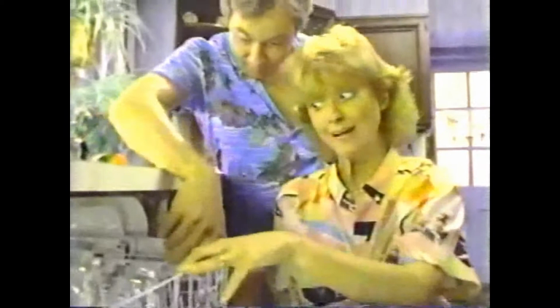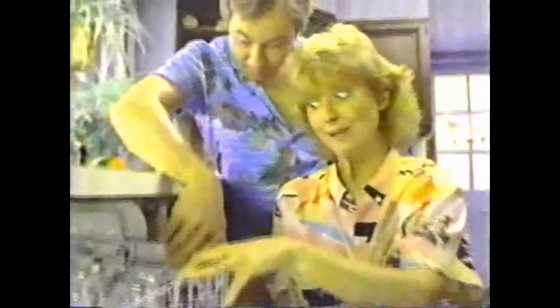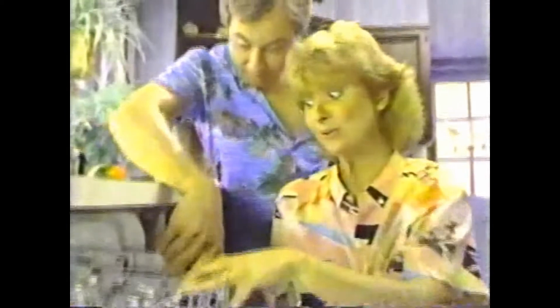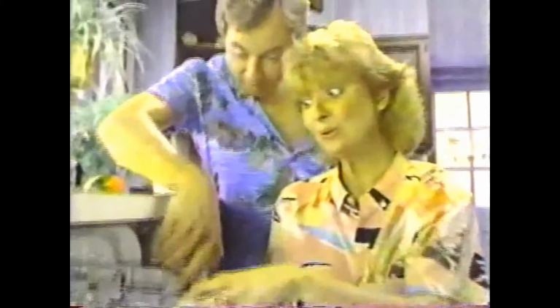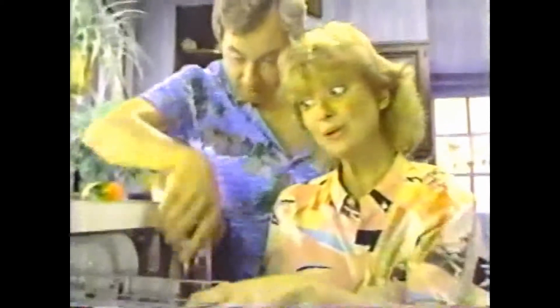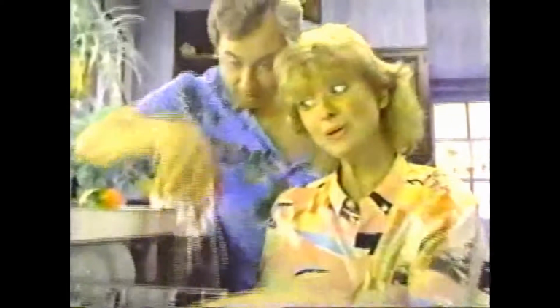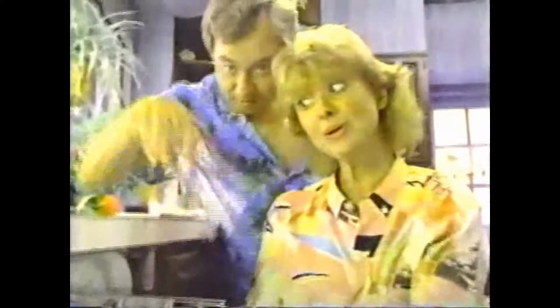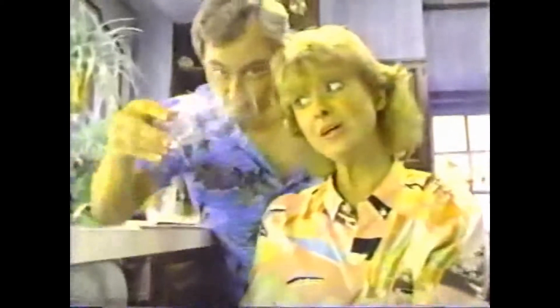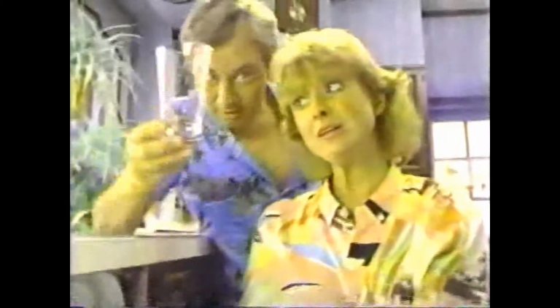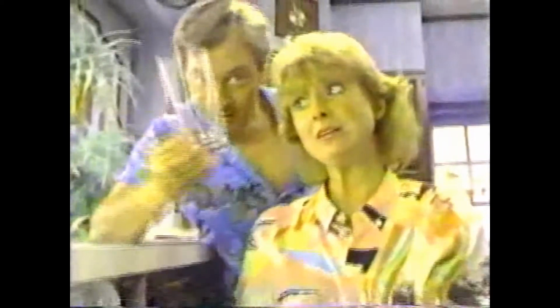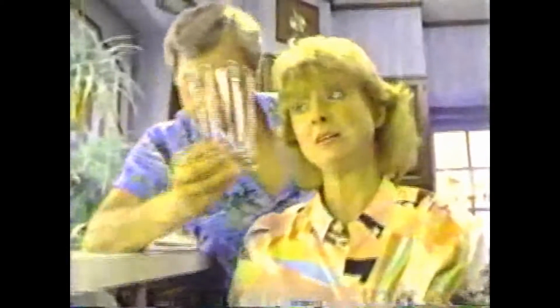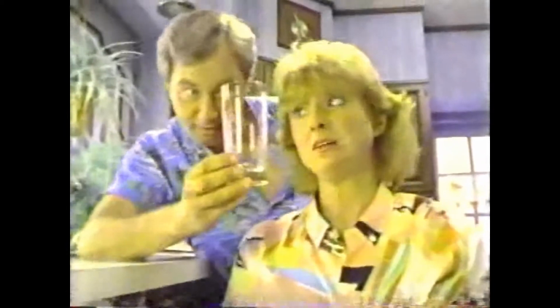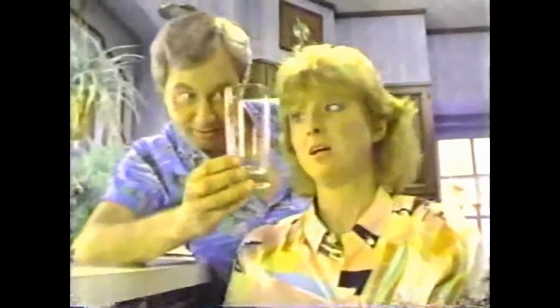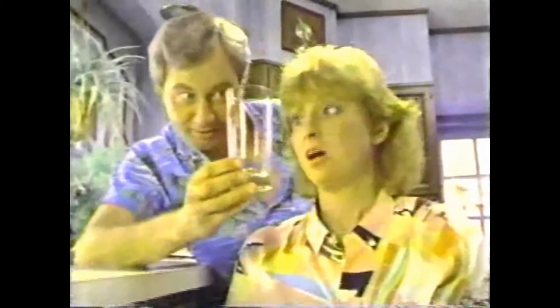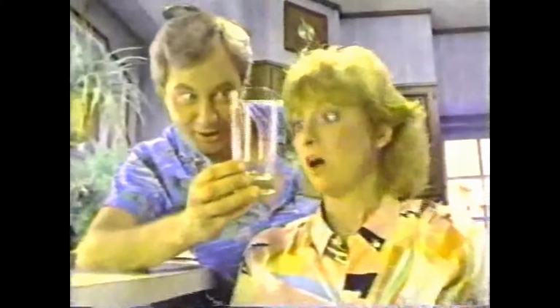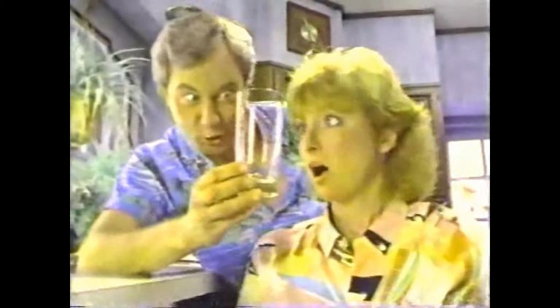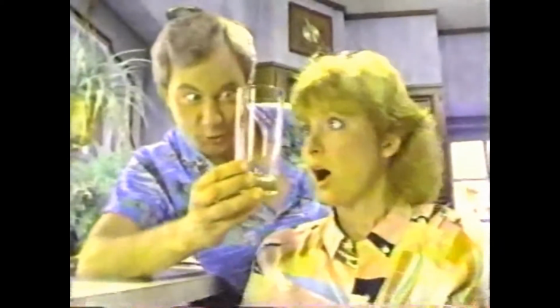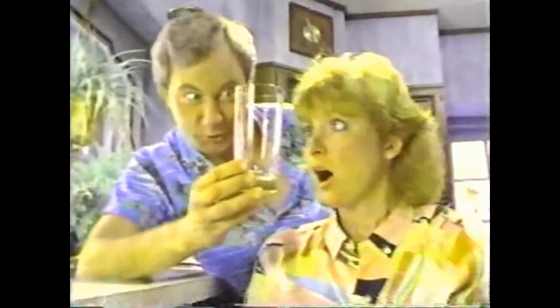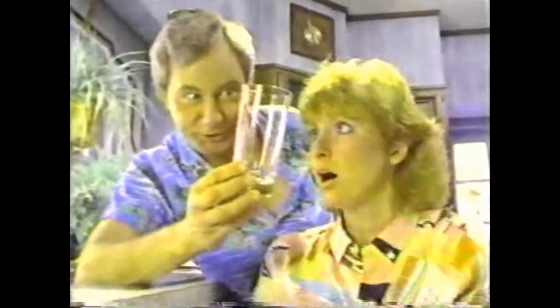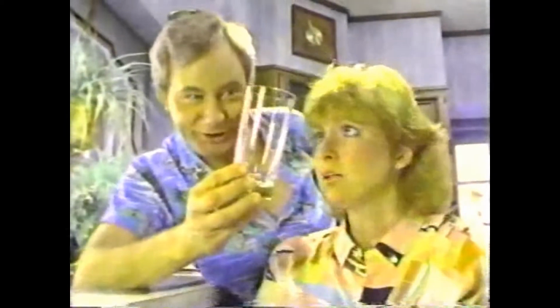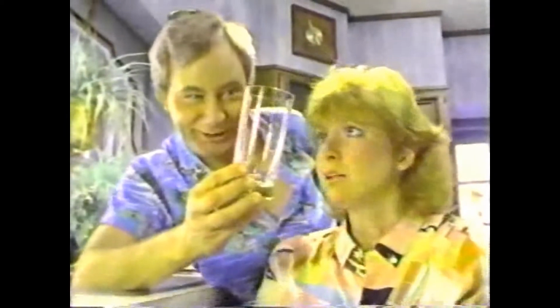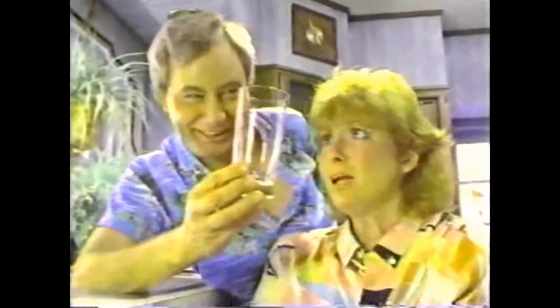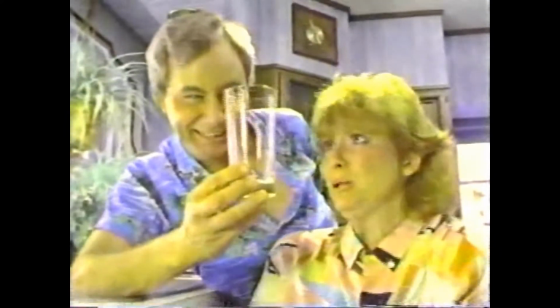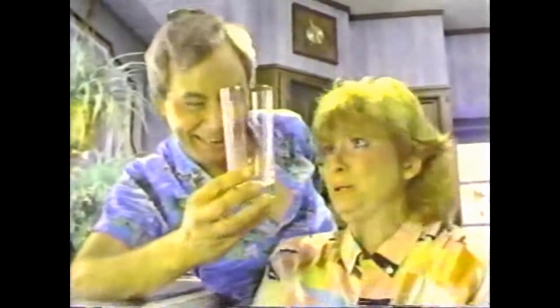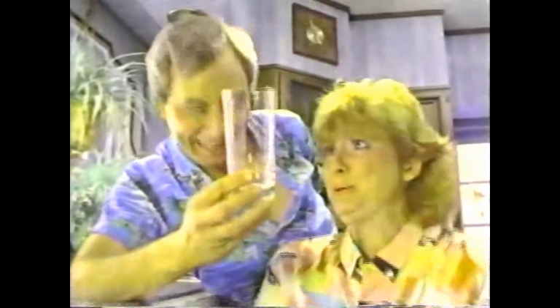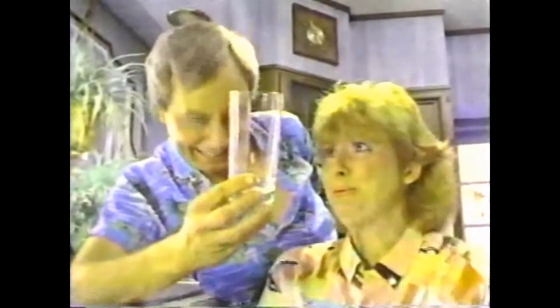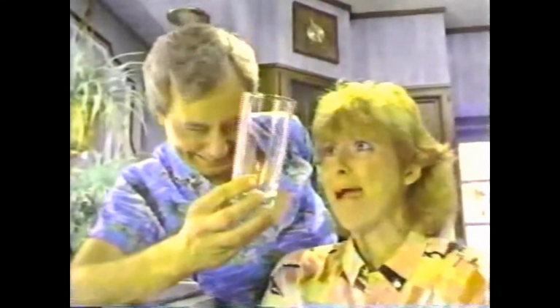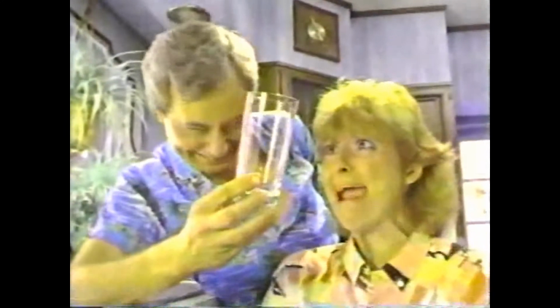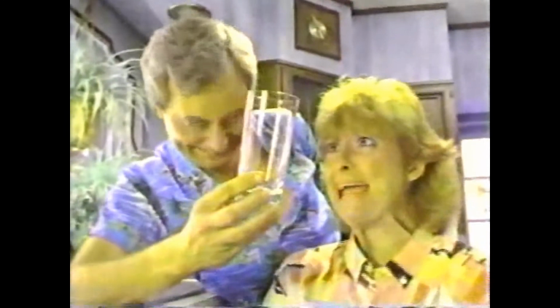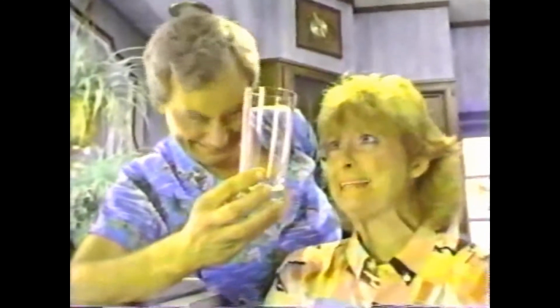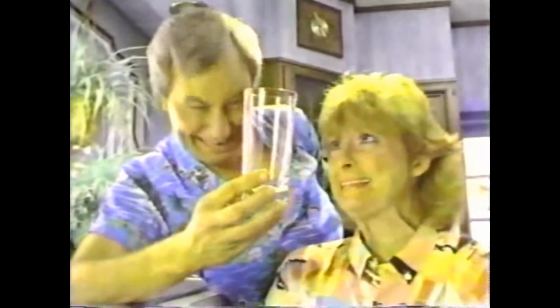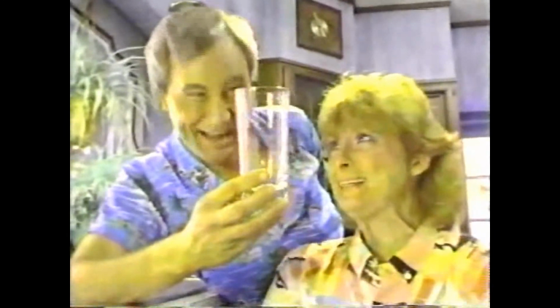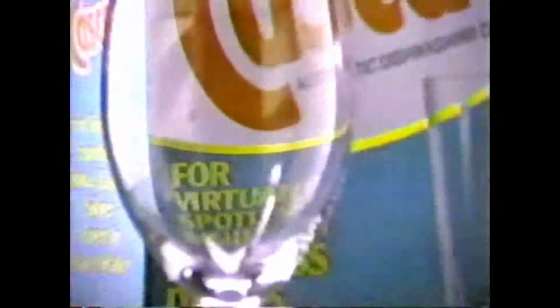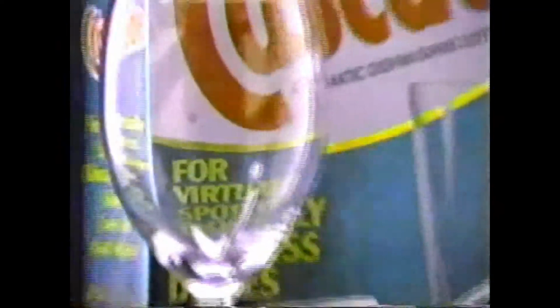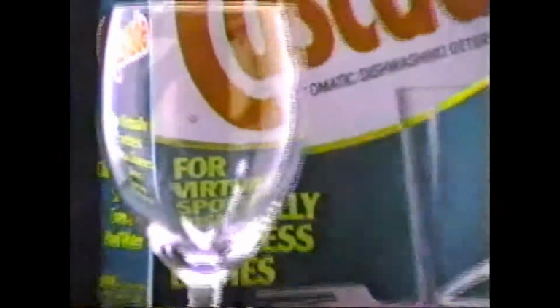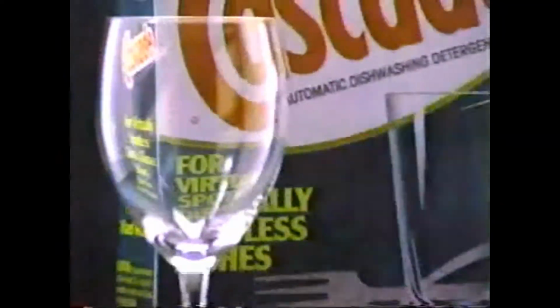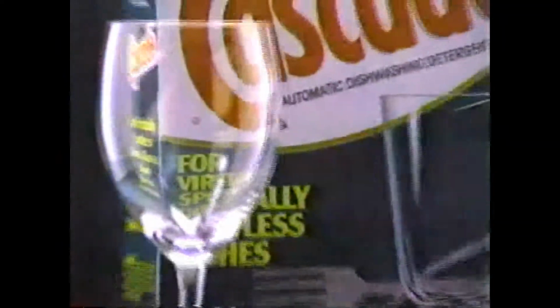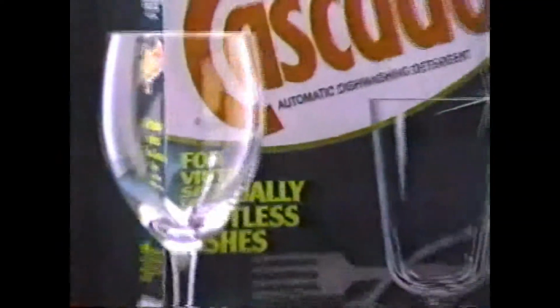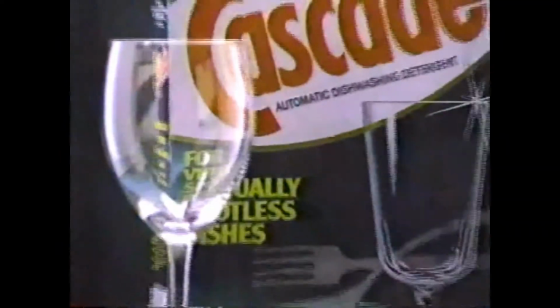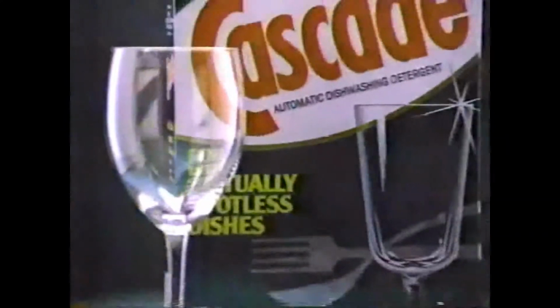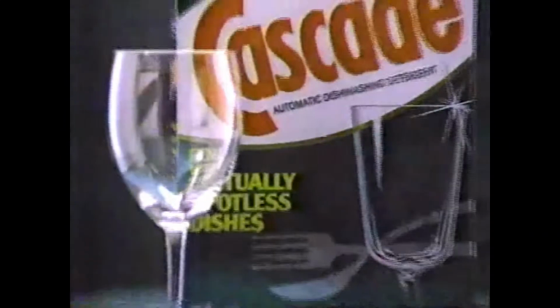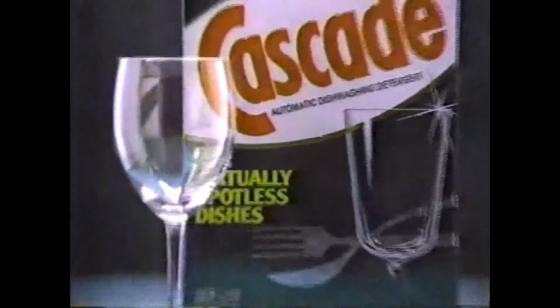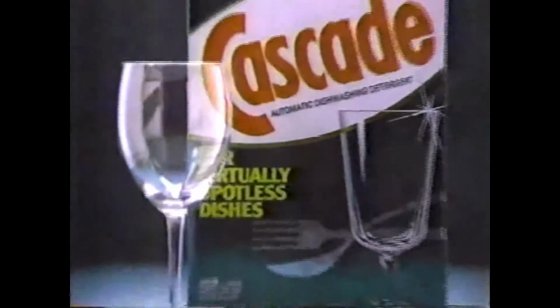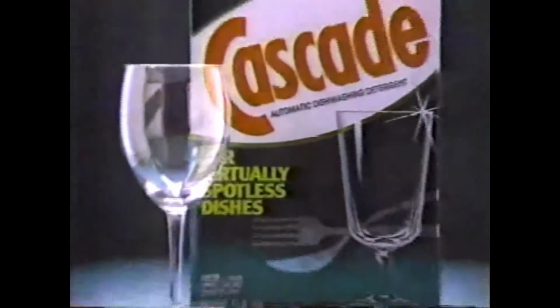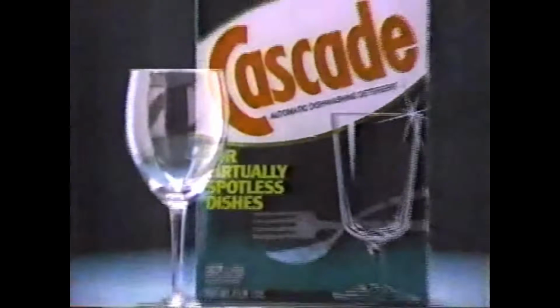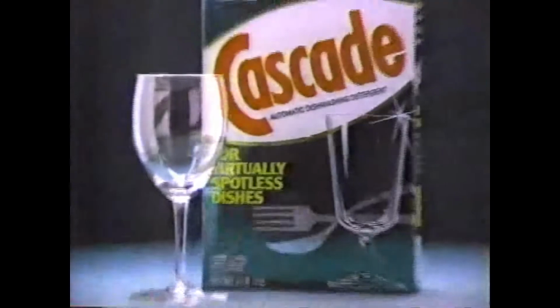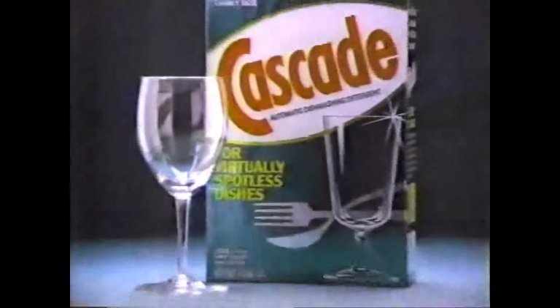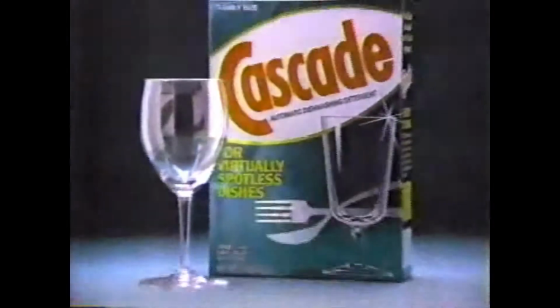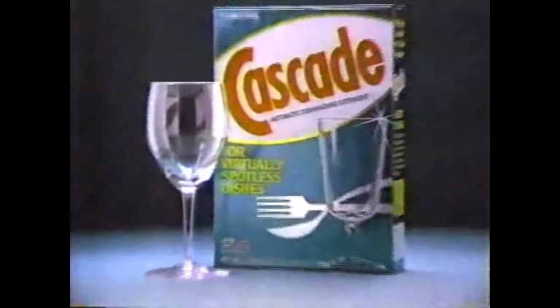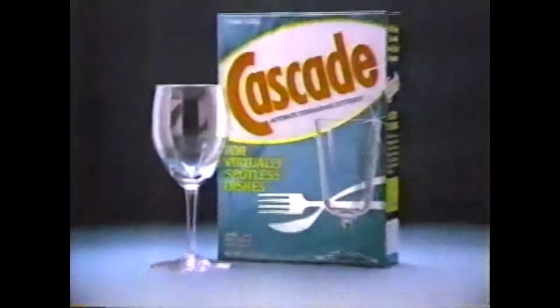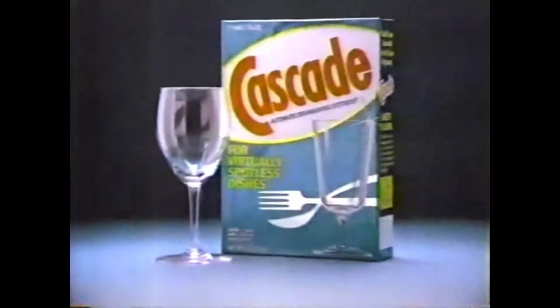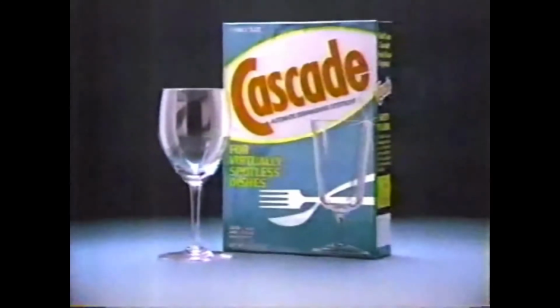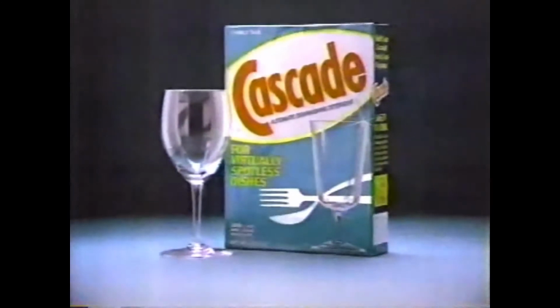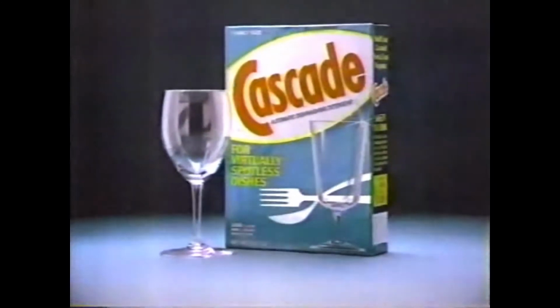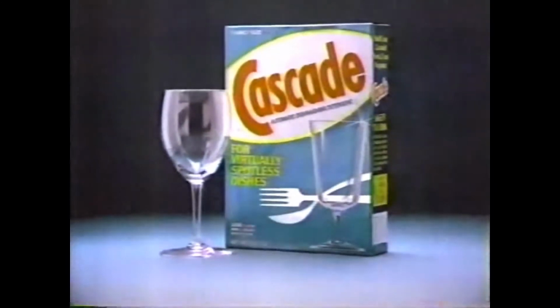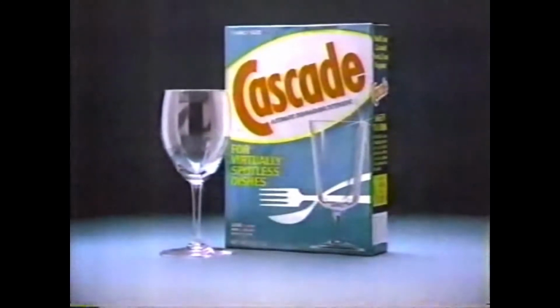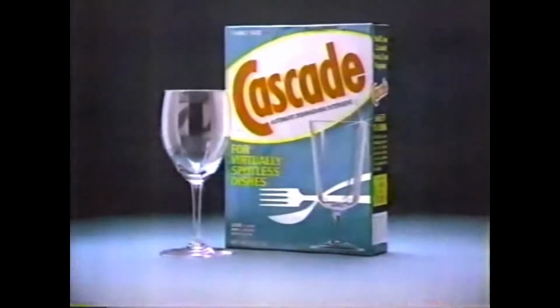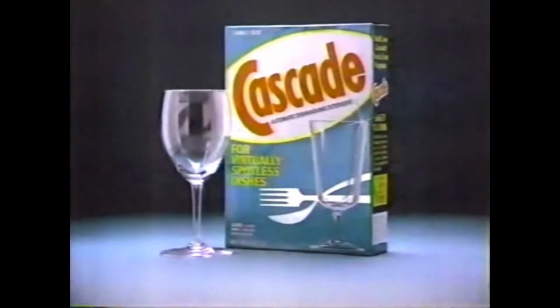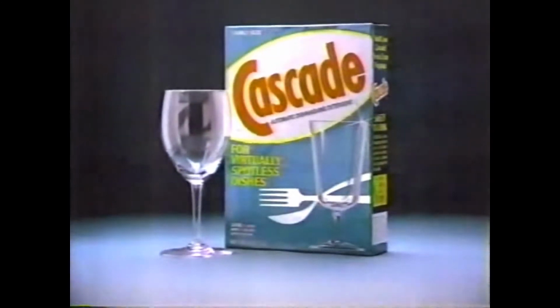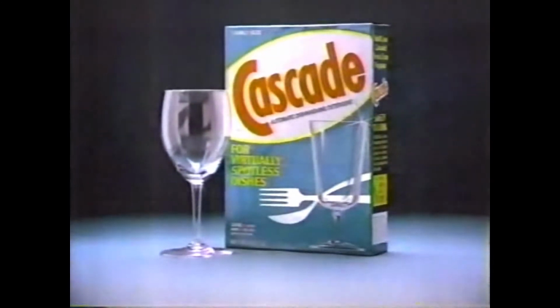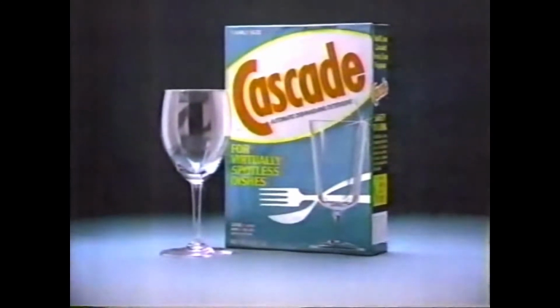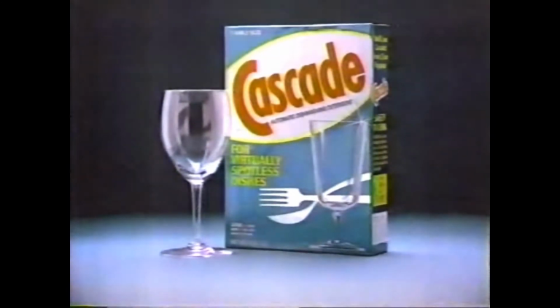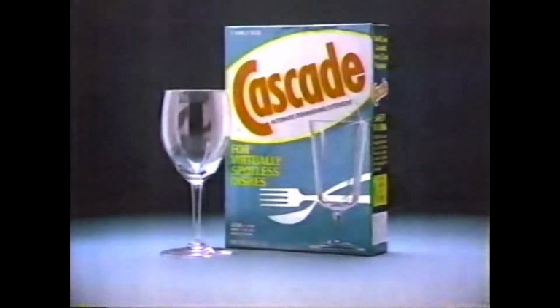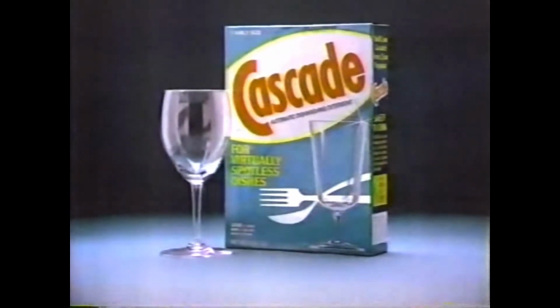'They're not gonna look good.' They look good. They look great. Try Cascade — it doesn't just clean, it goes all the way to clear.